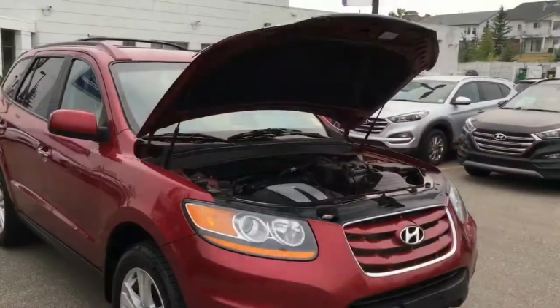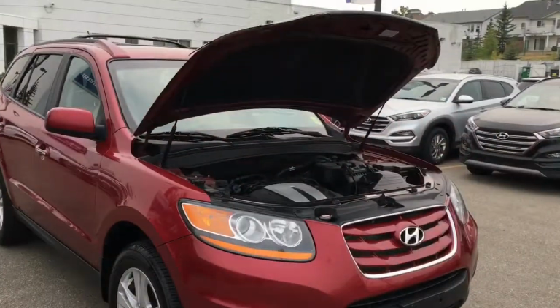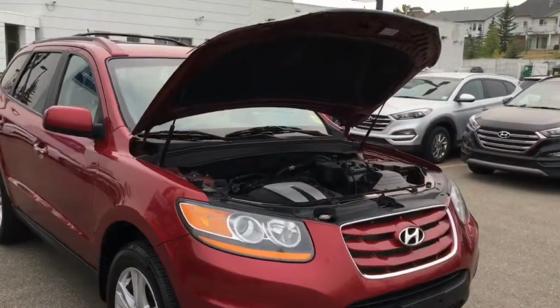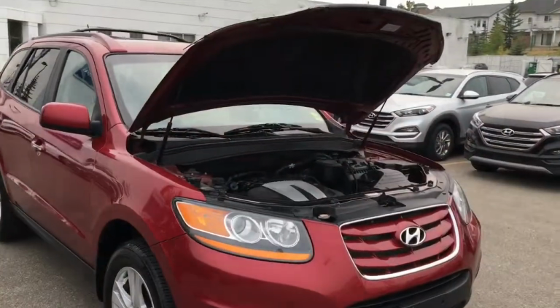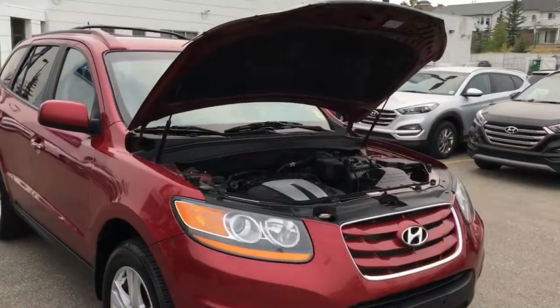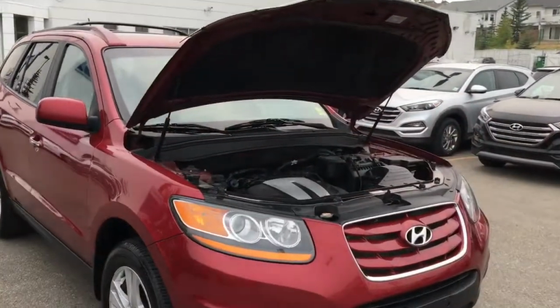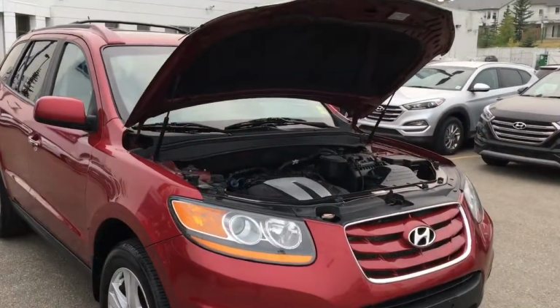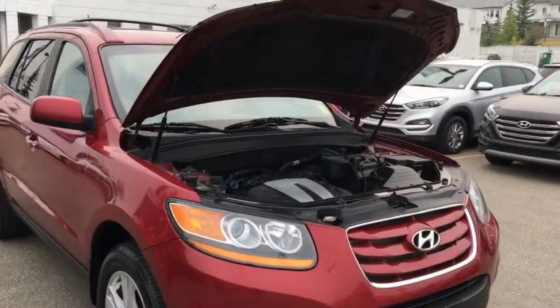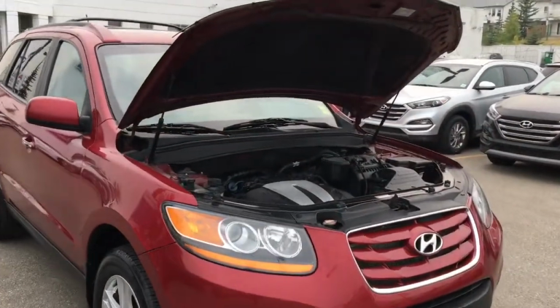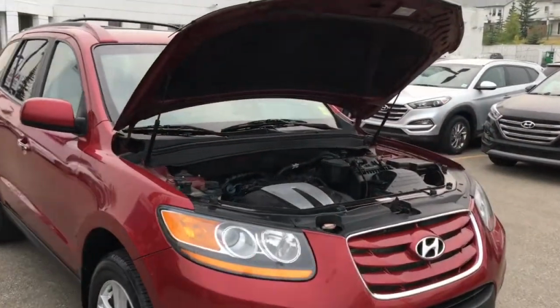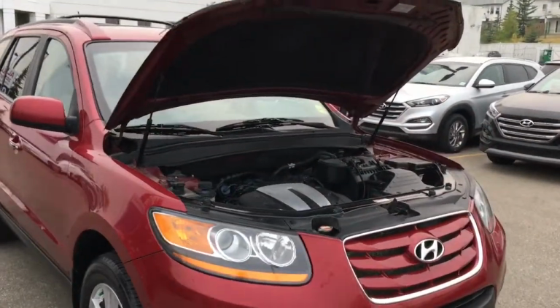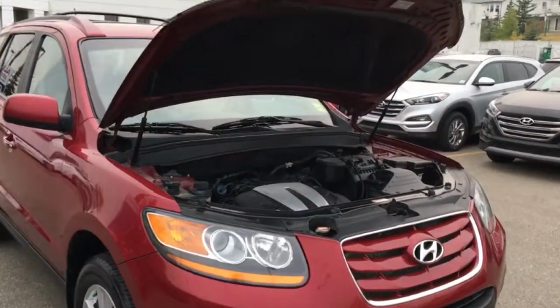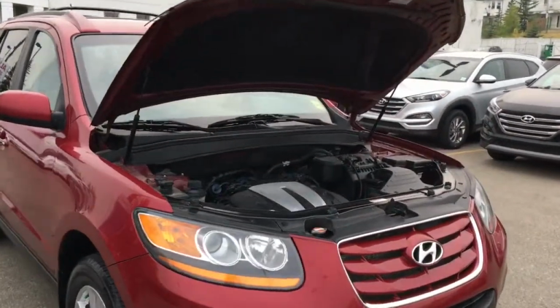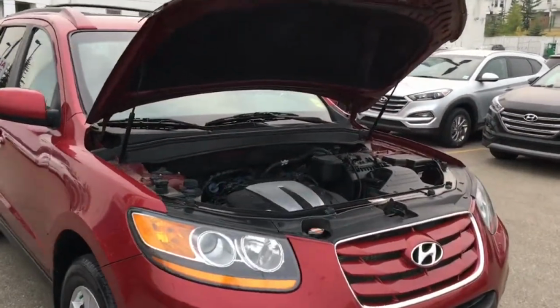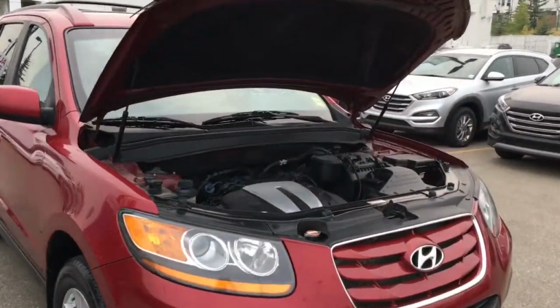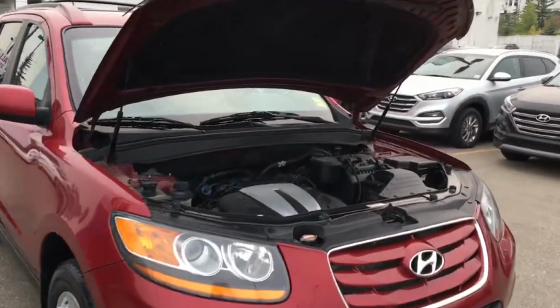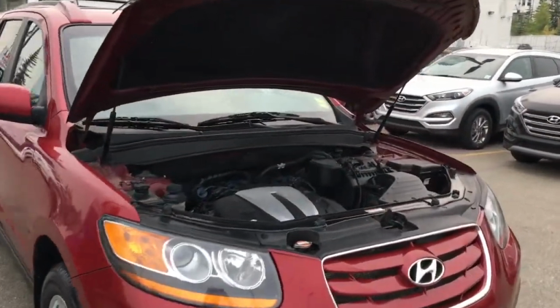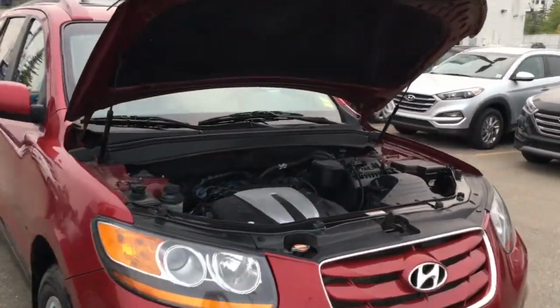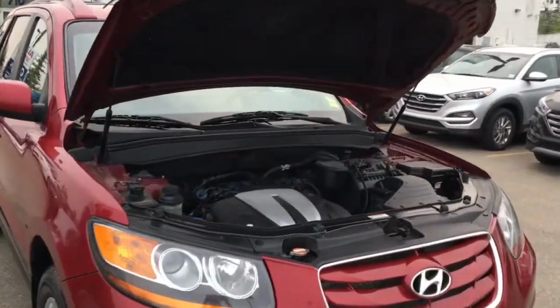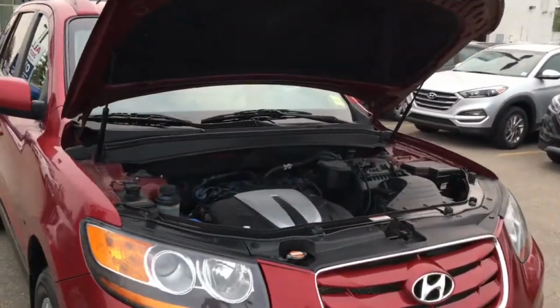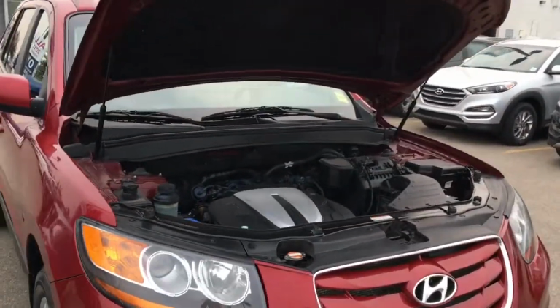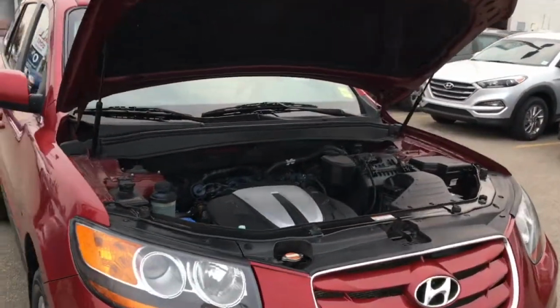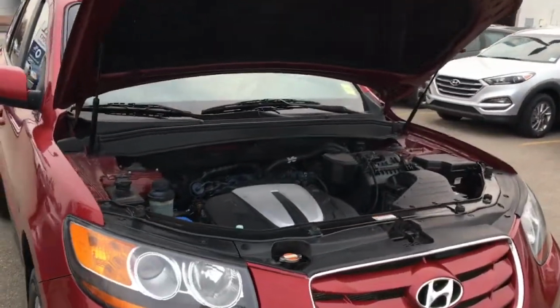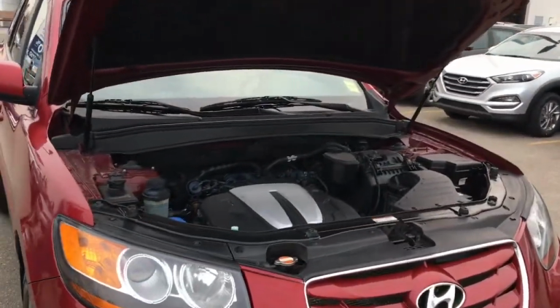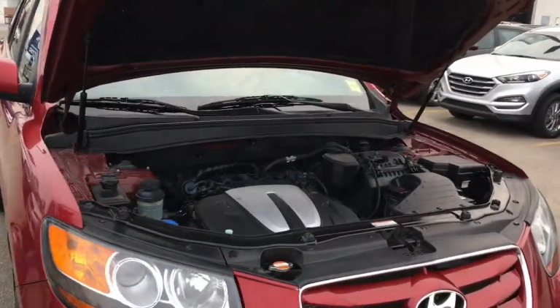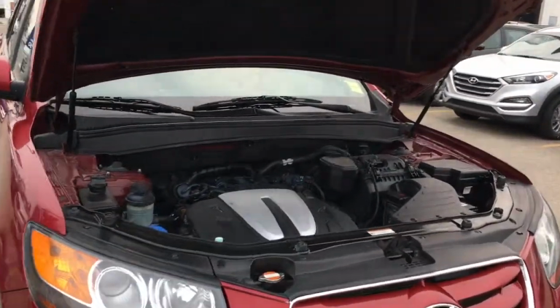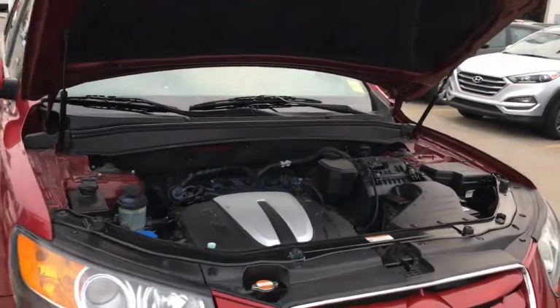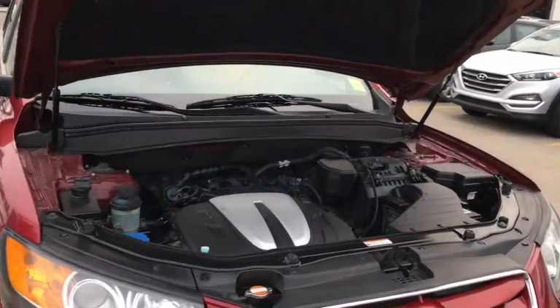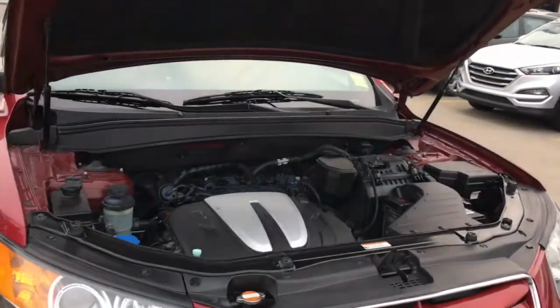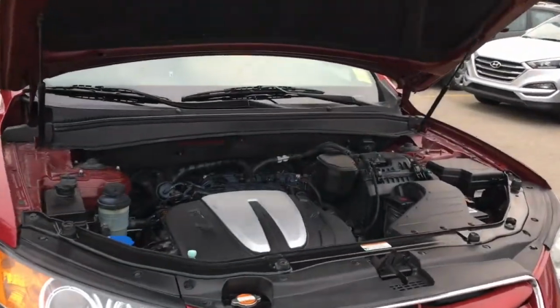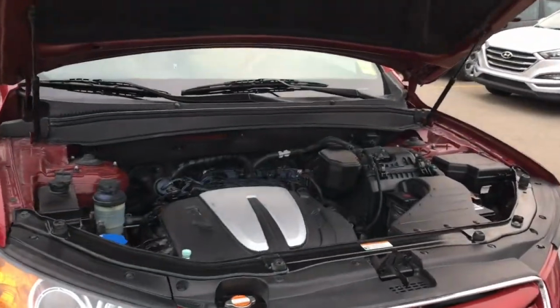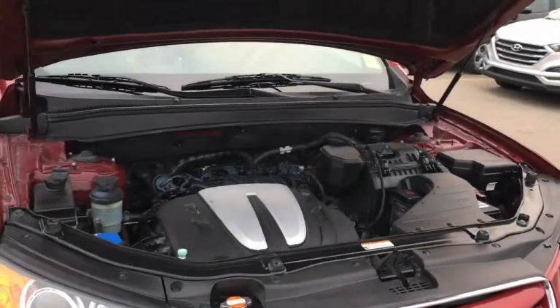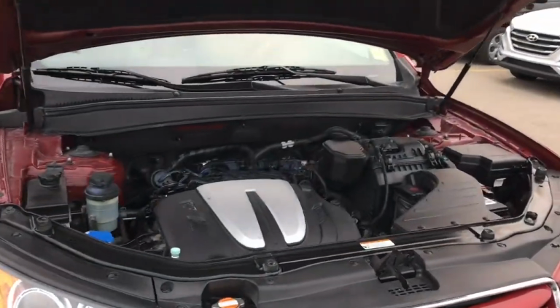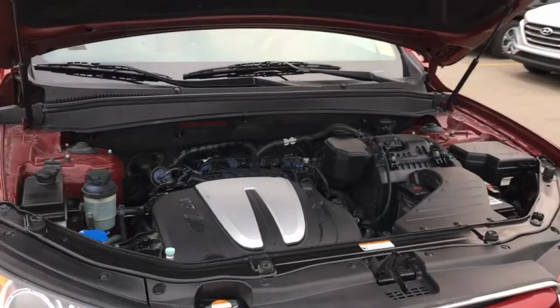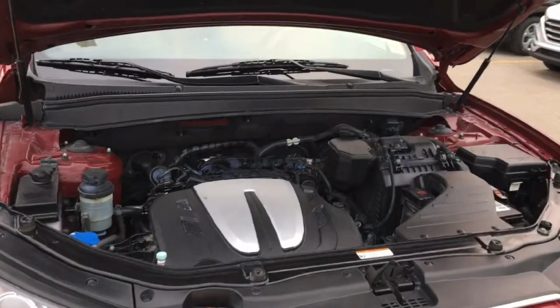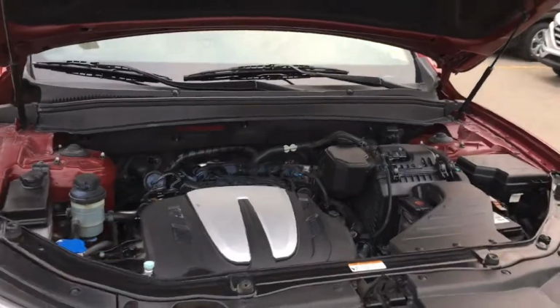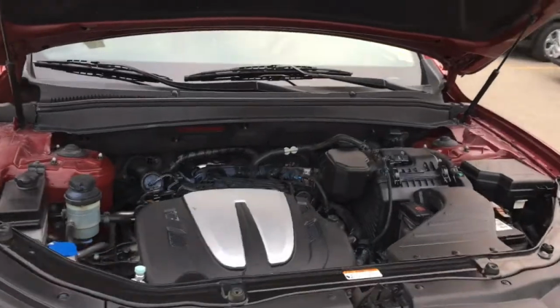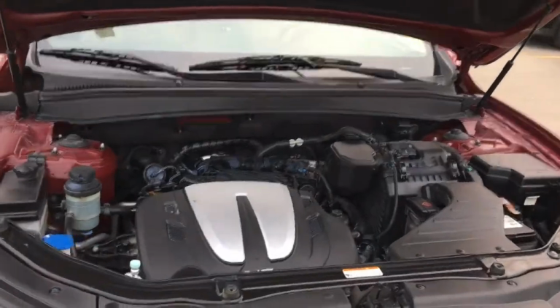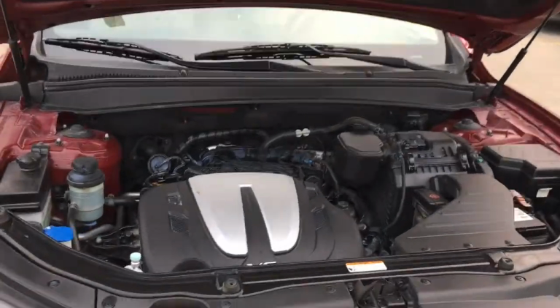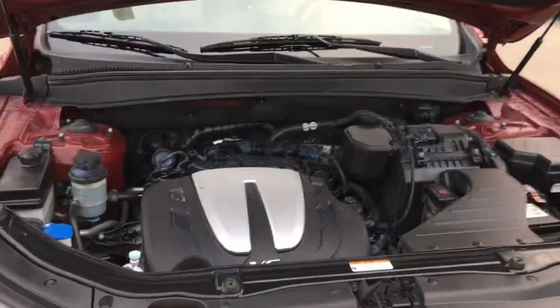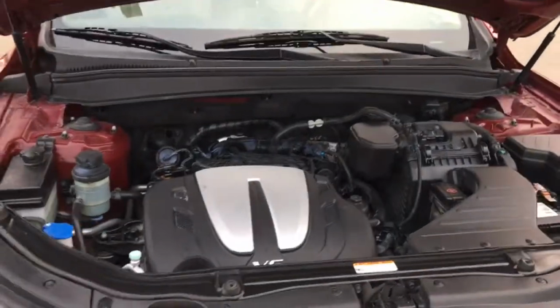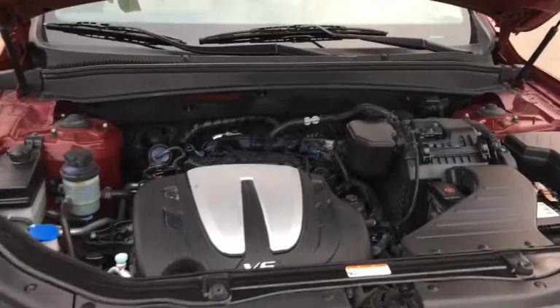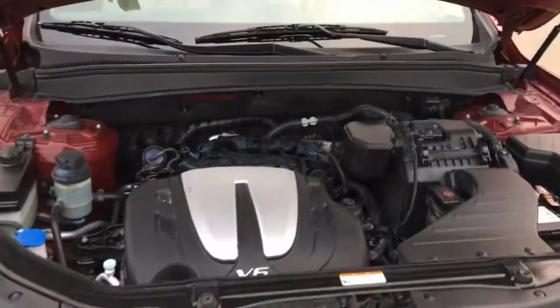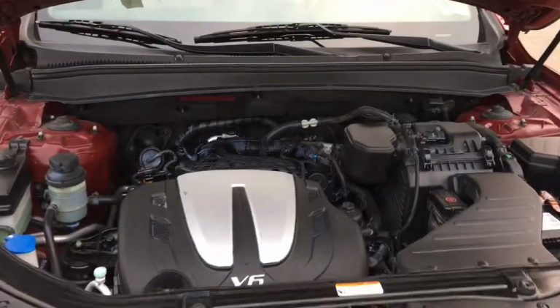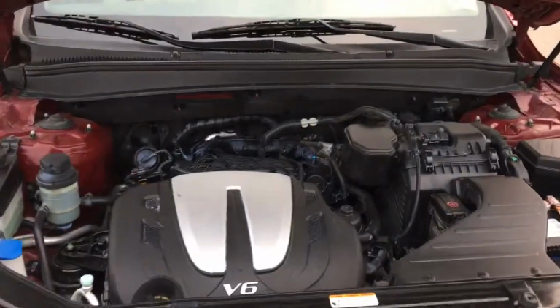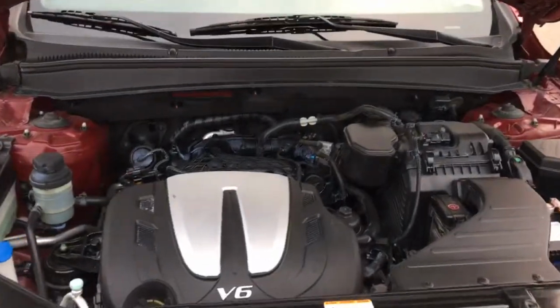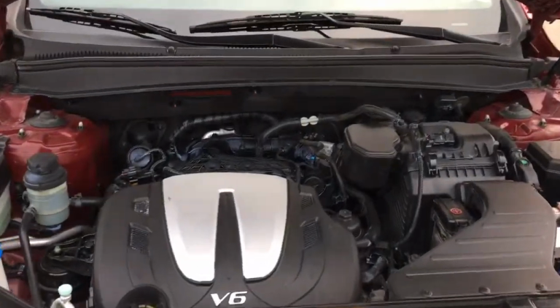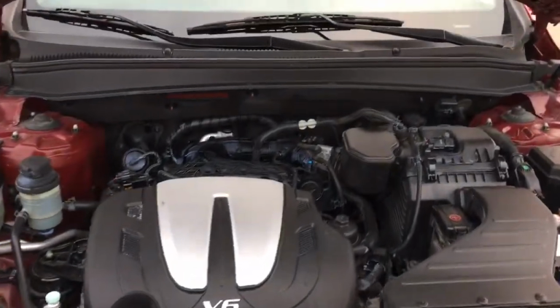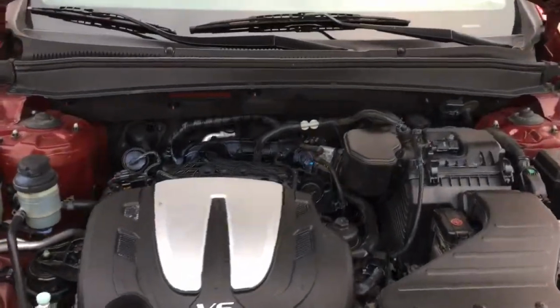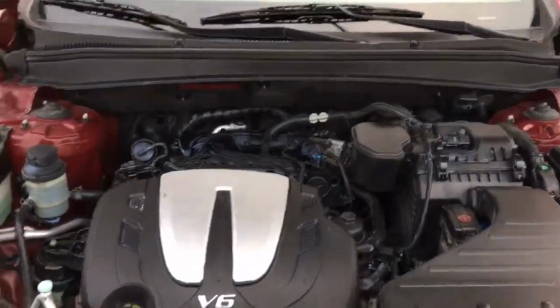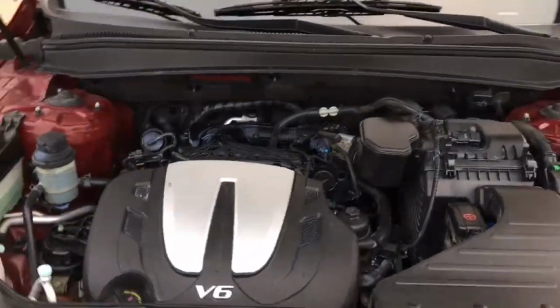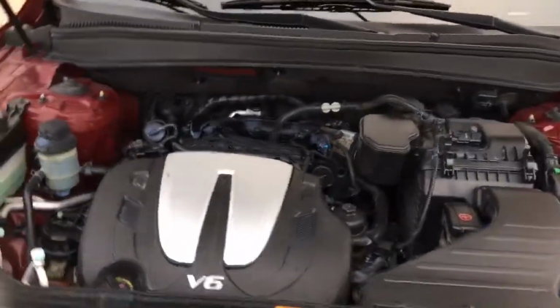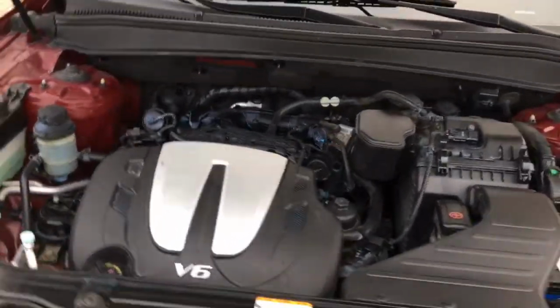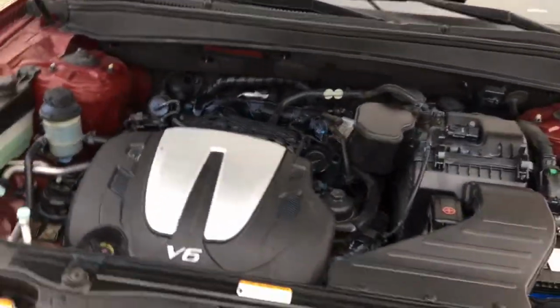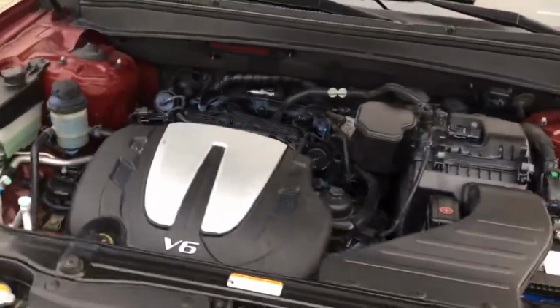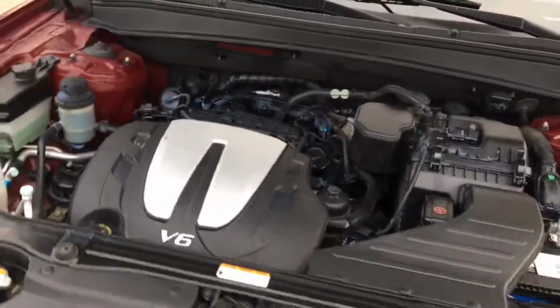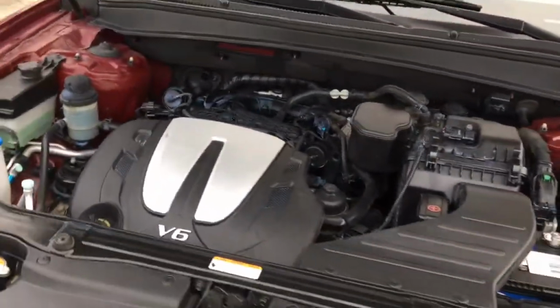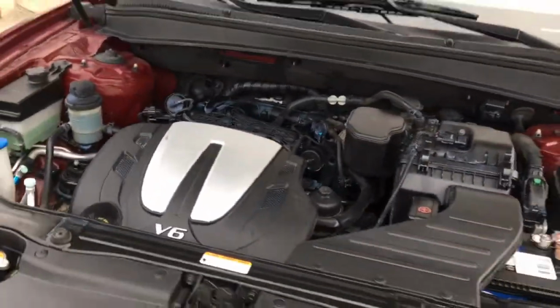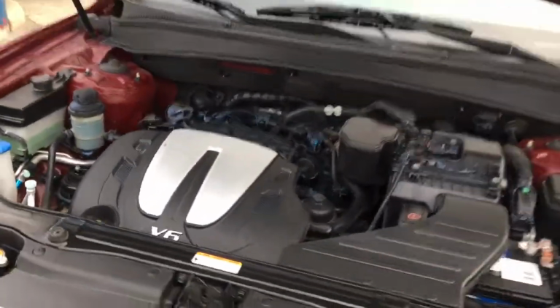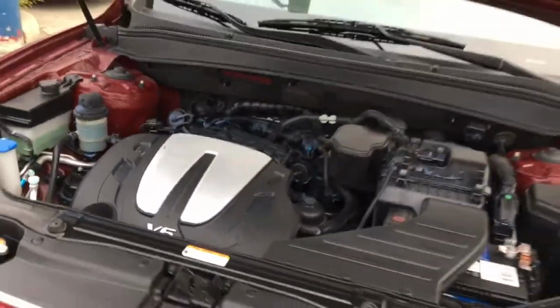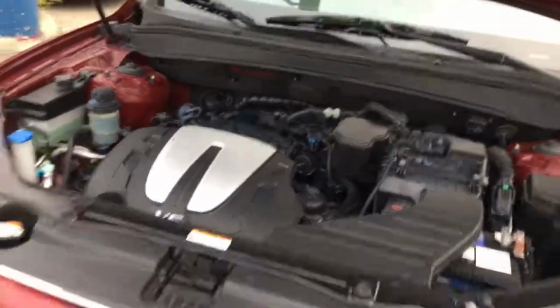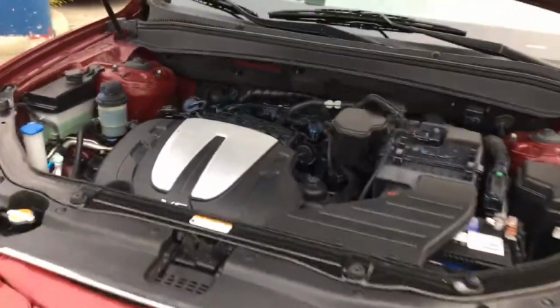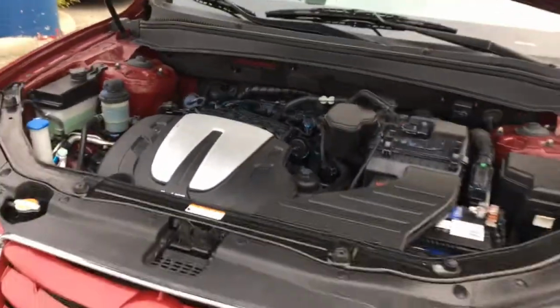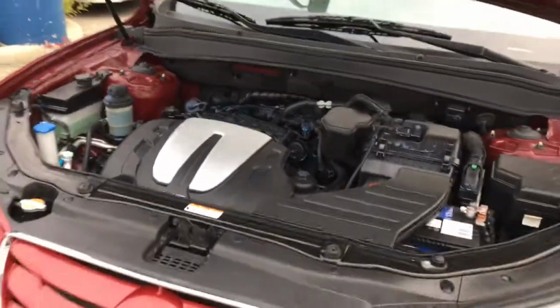Under the hood we've got a 3.5 liter V6 engine, paired with a six-speed automatic transmission.